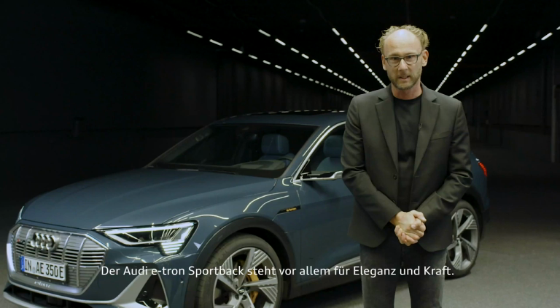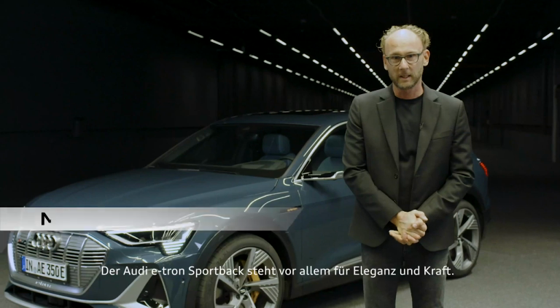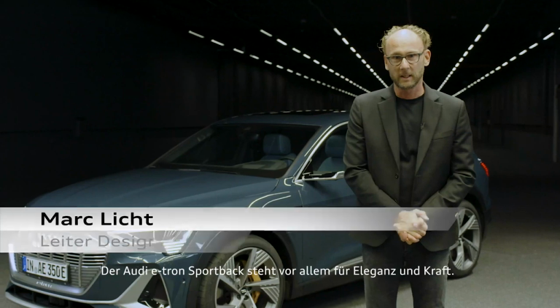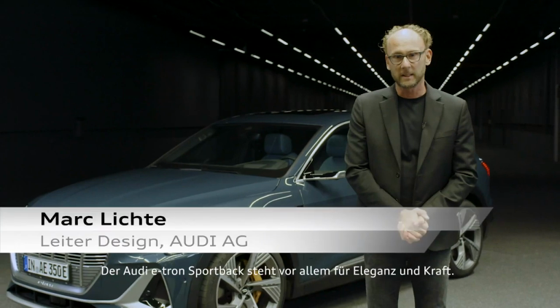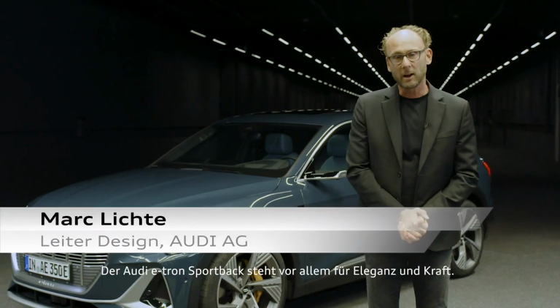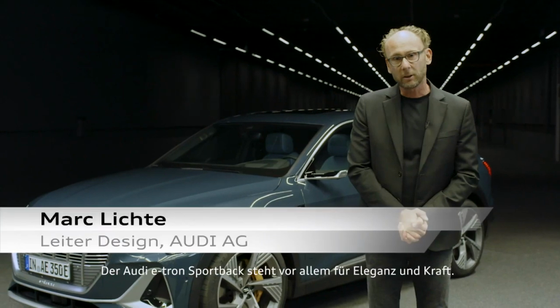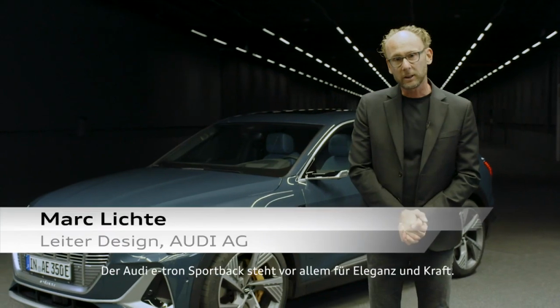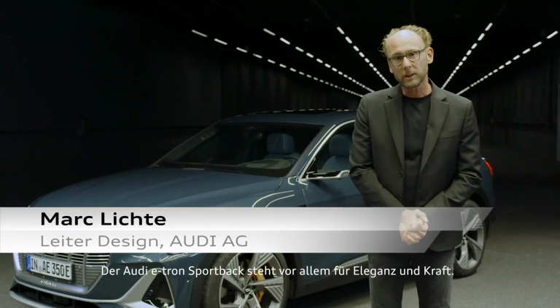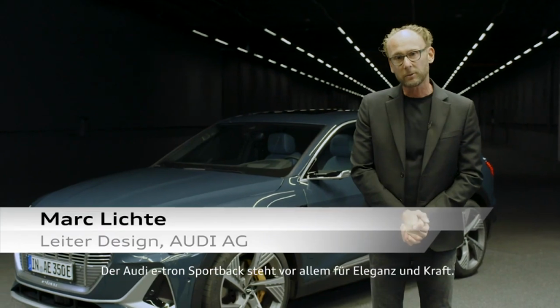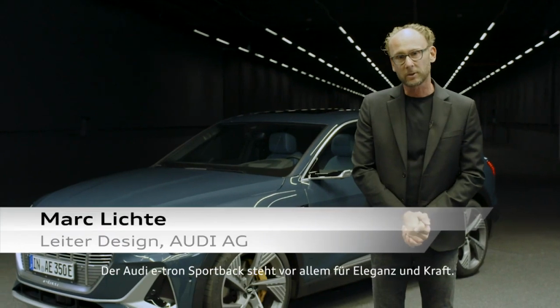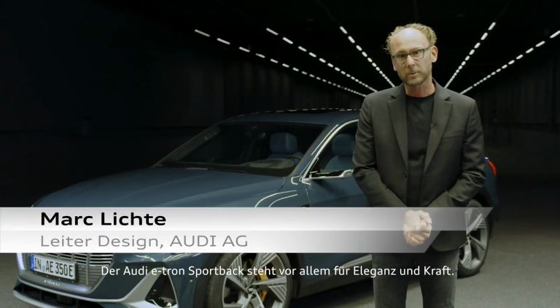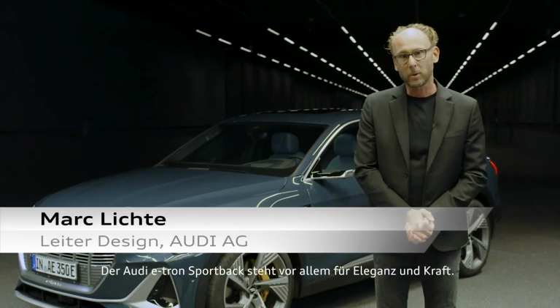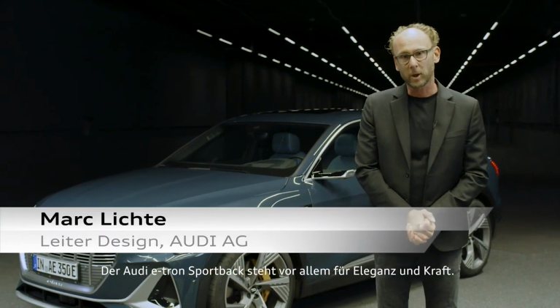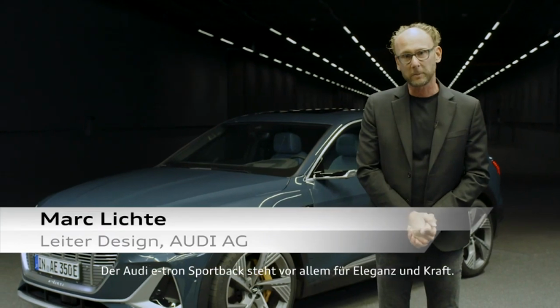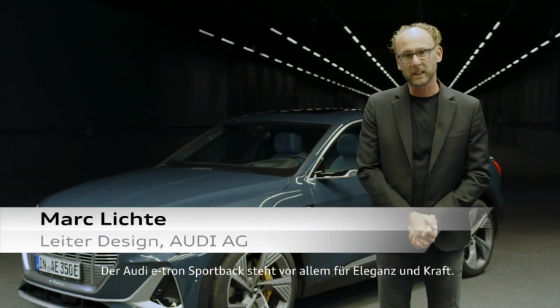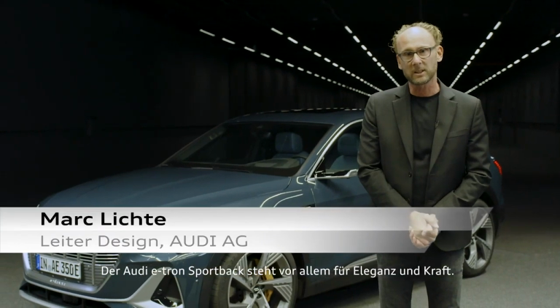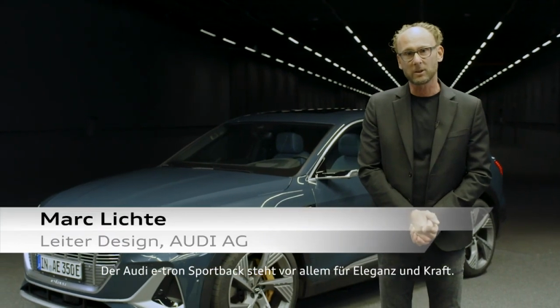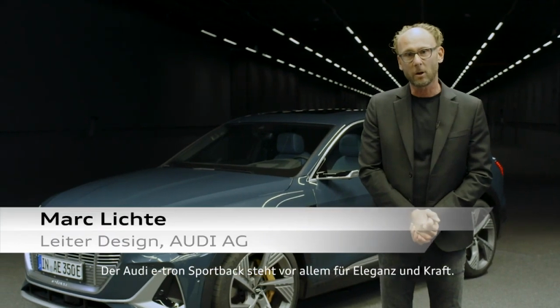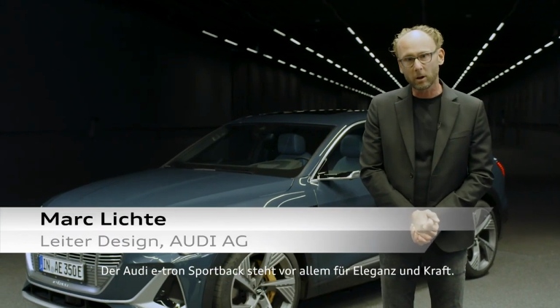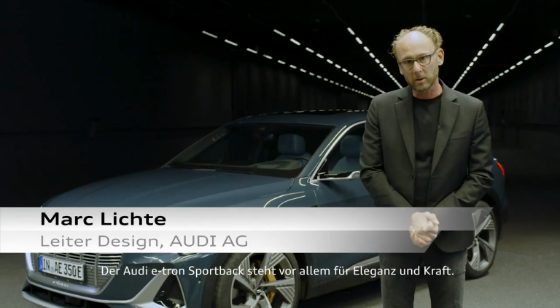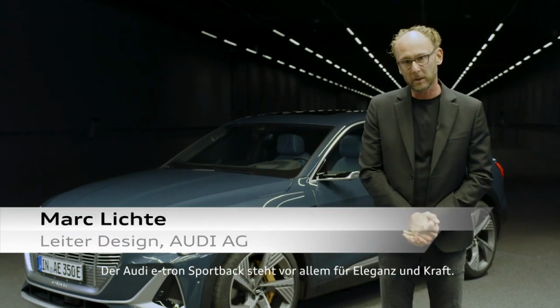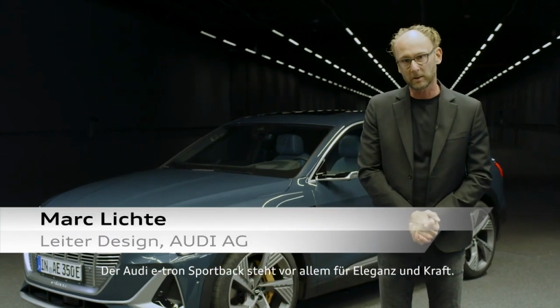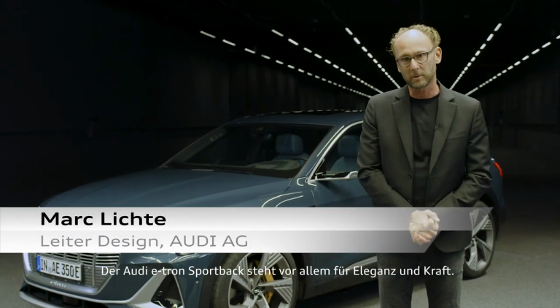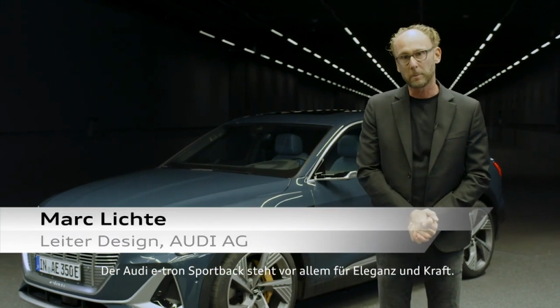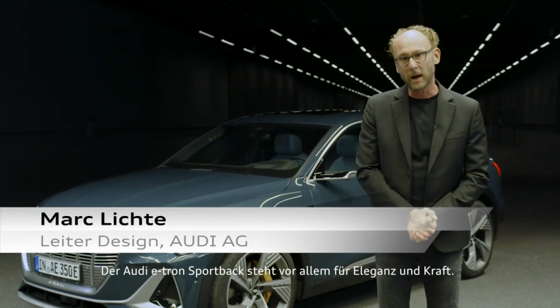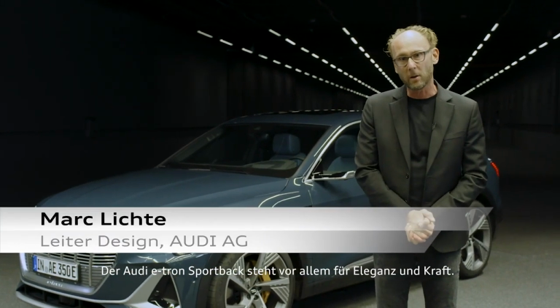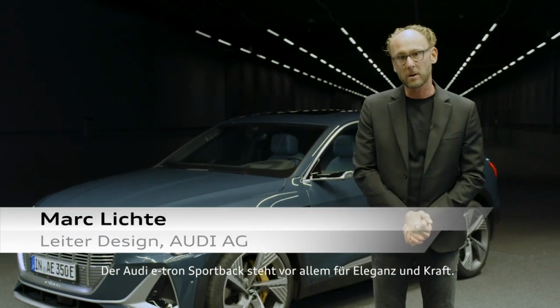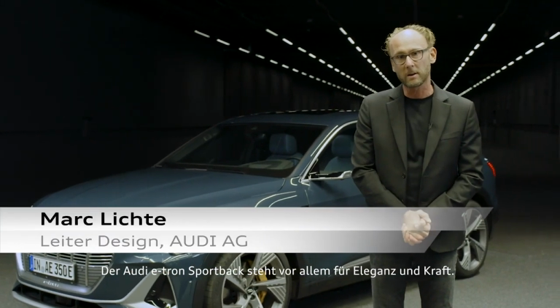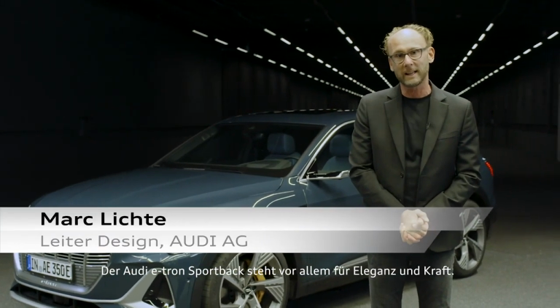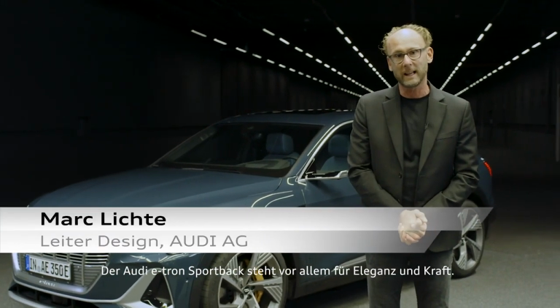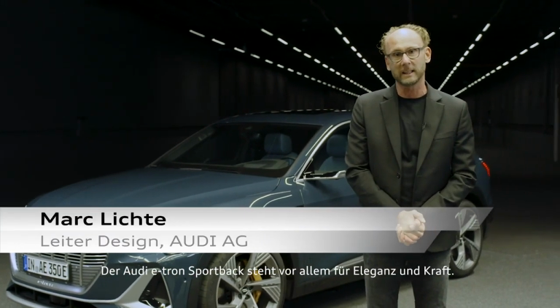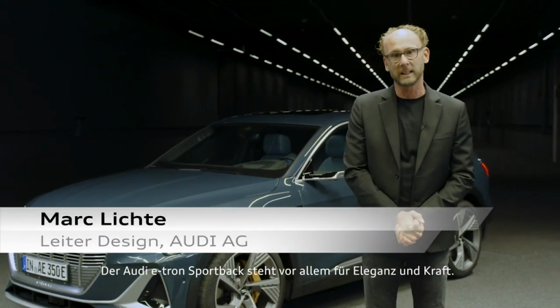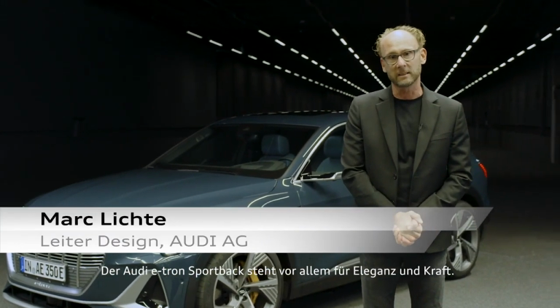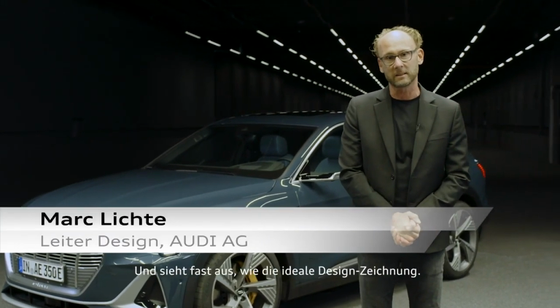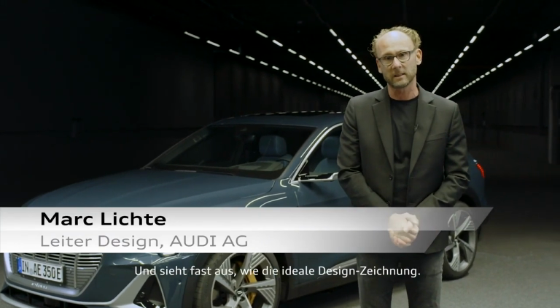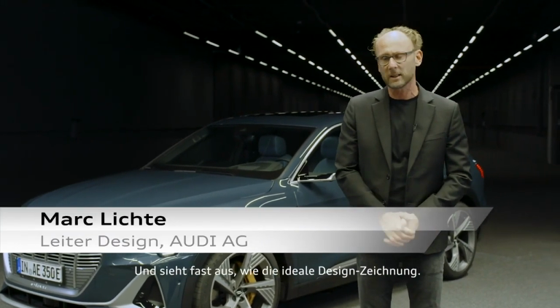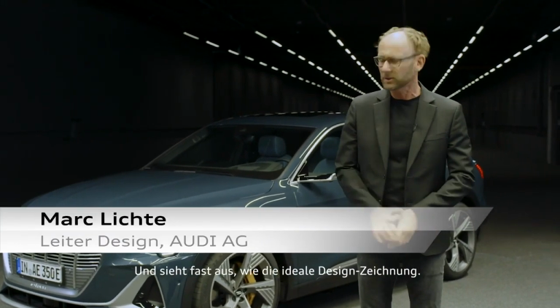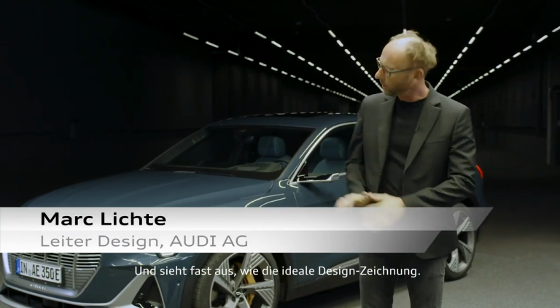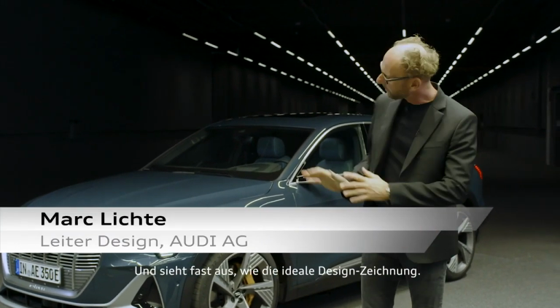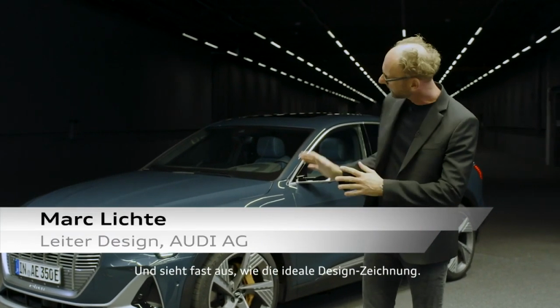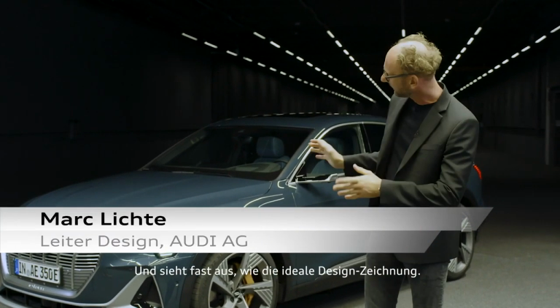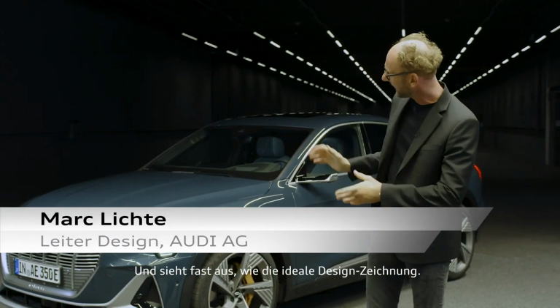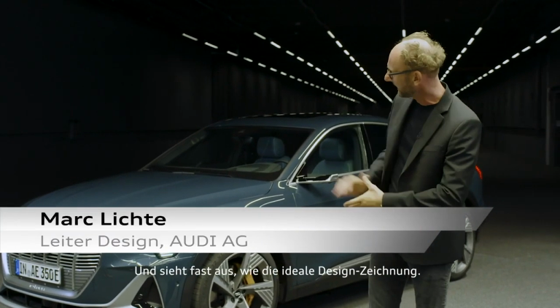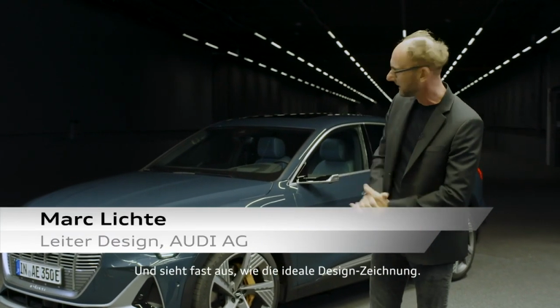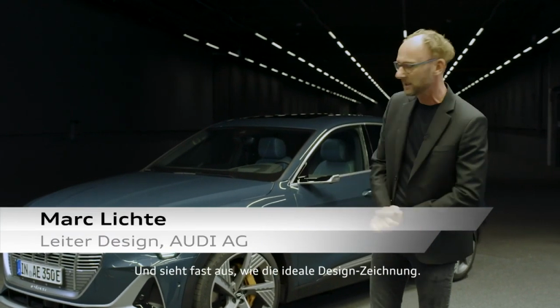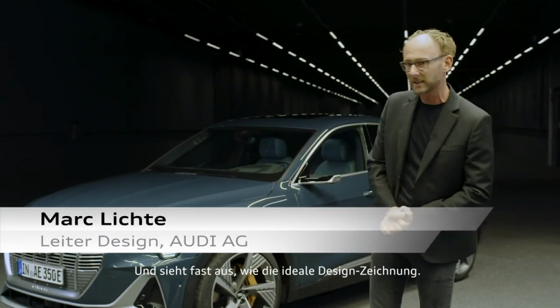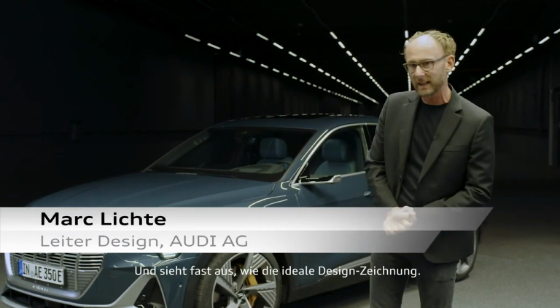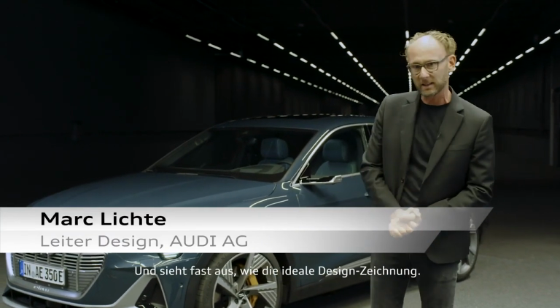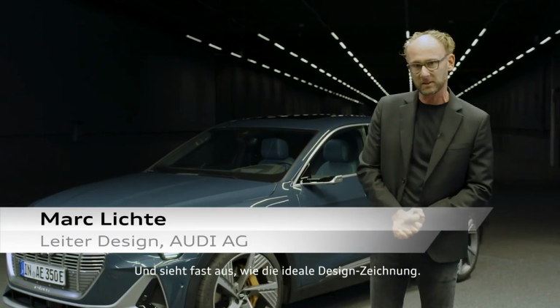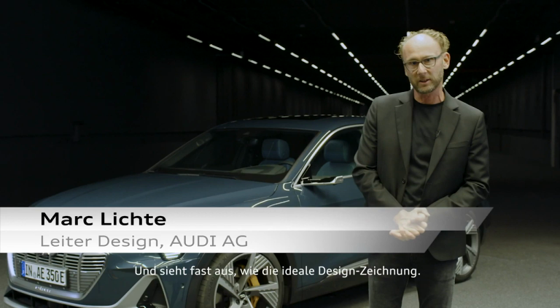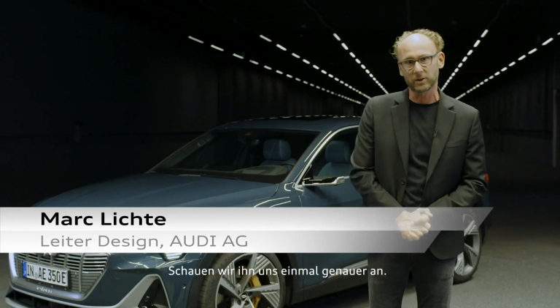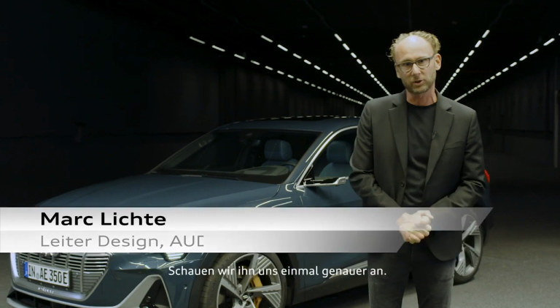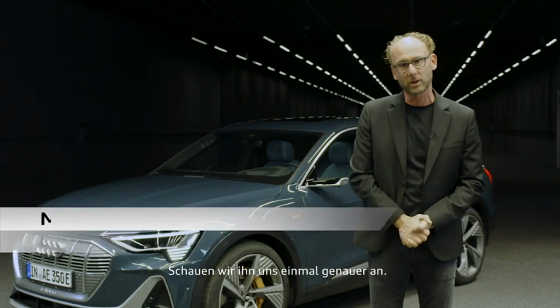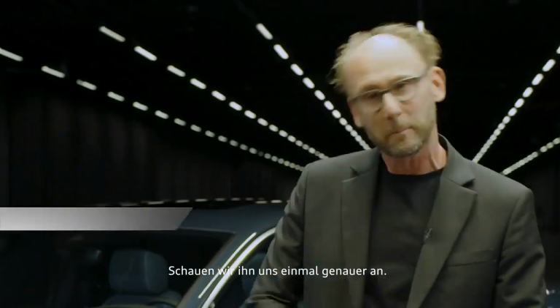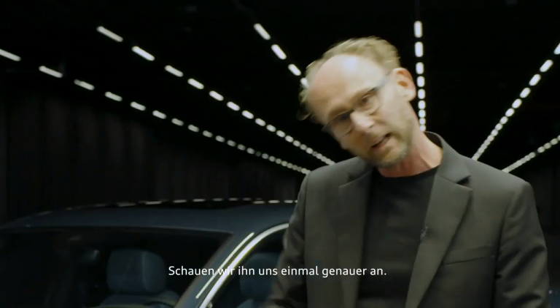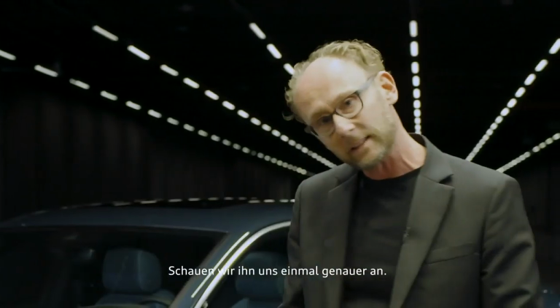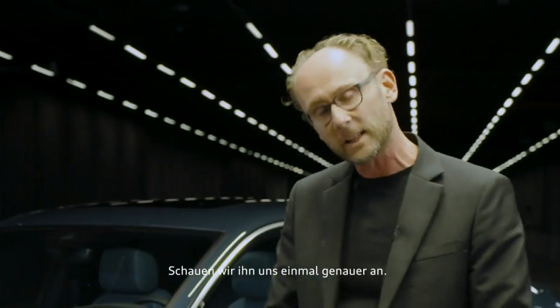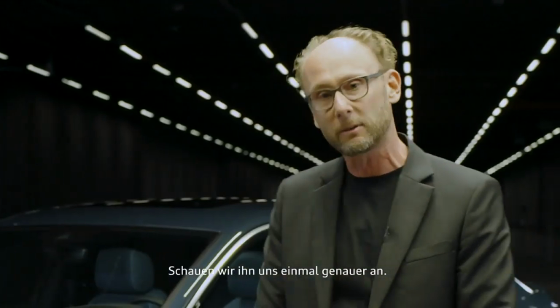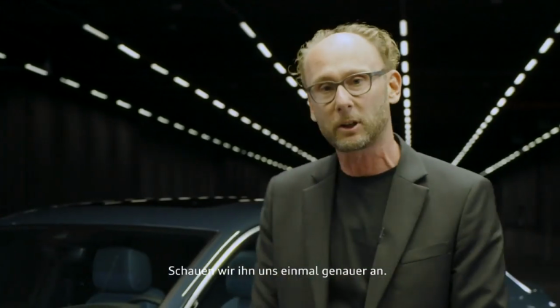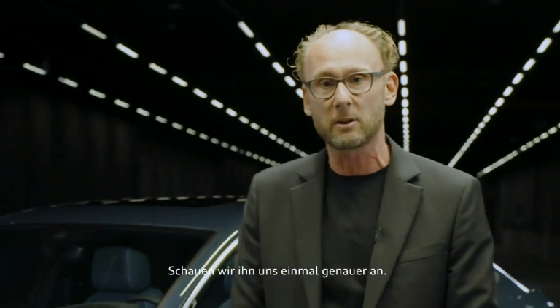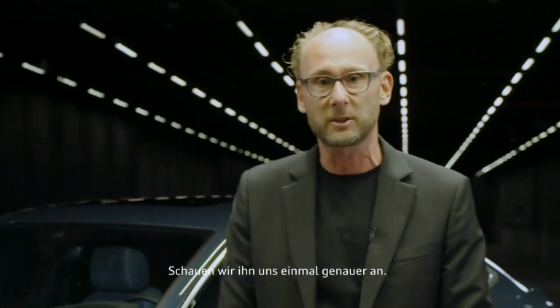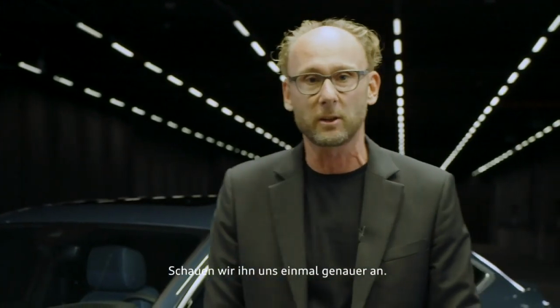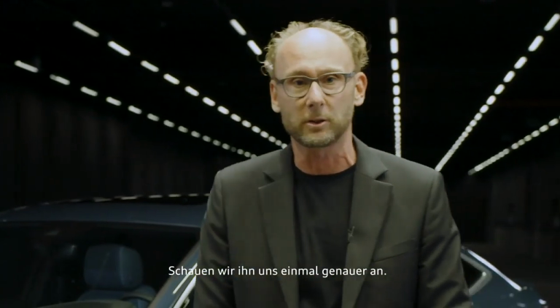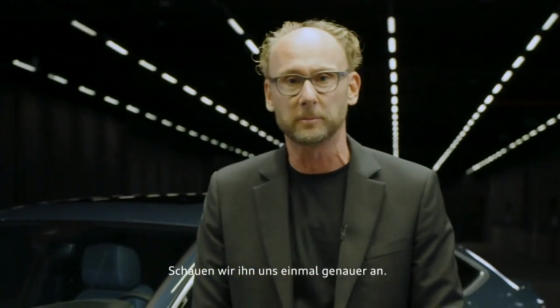The Audi e-tron Sportback is all about power and elegance. It's almost like a designer sketch. But let's have a closer look.